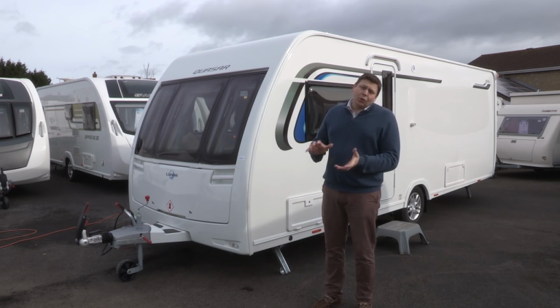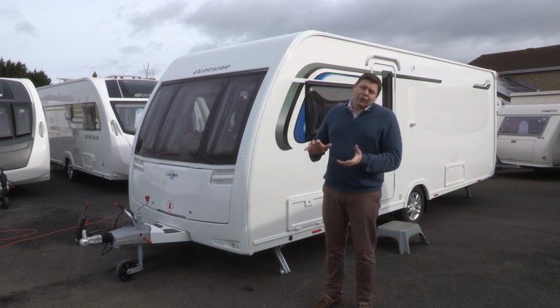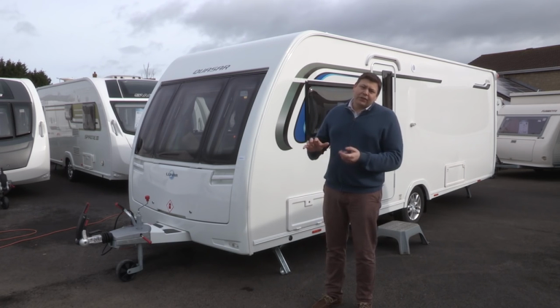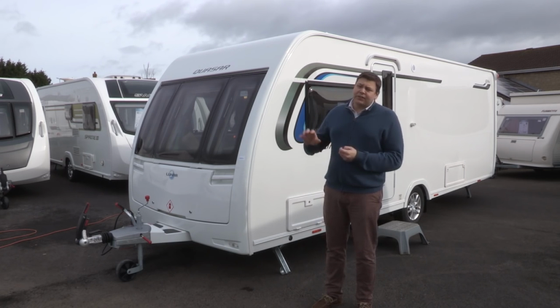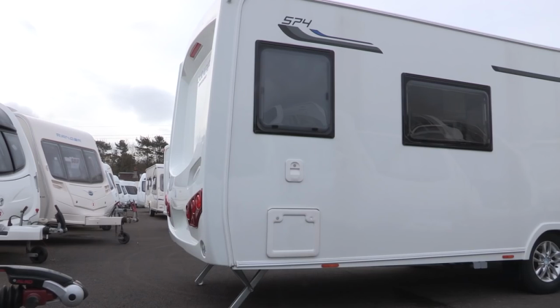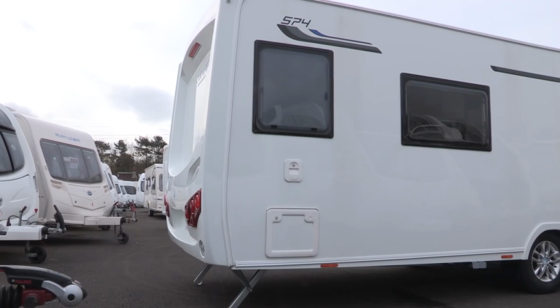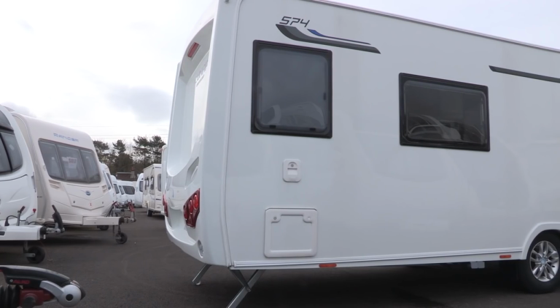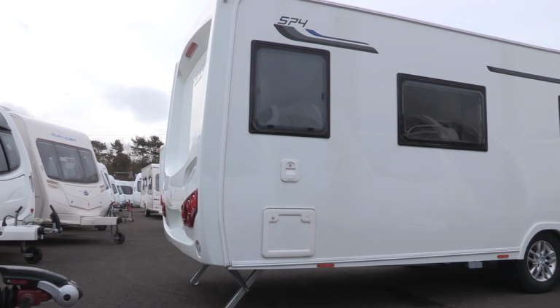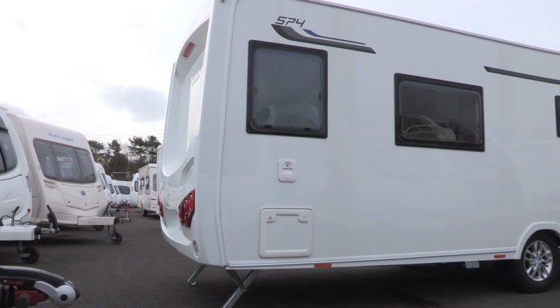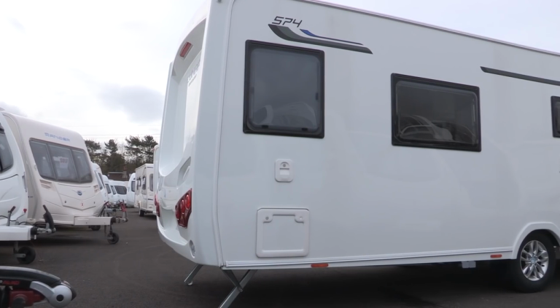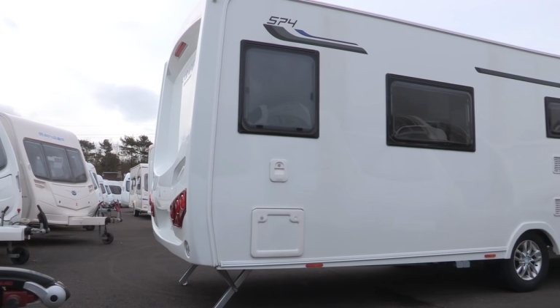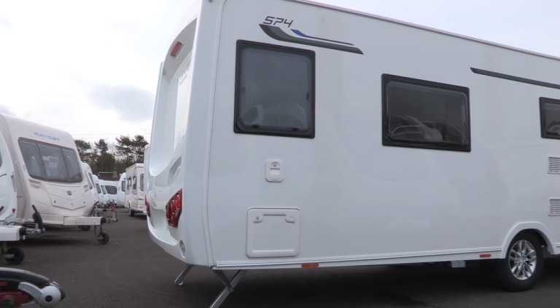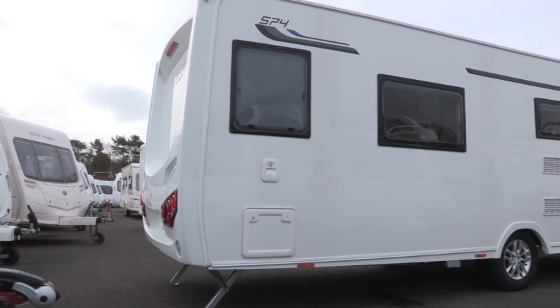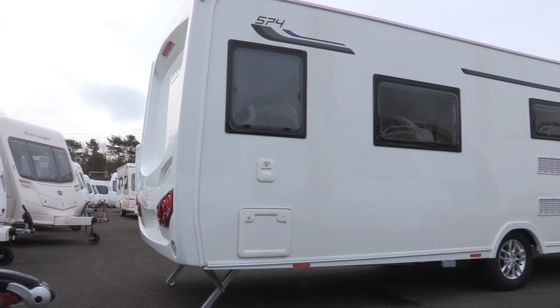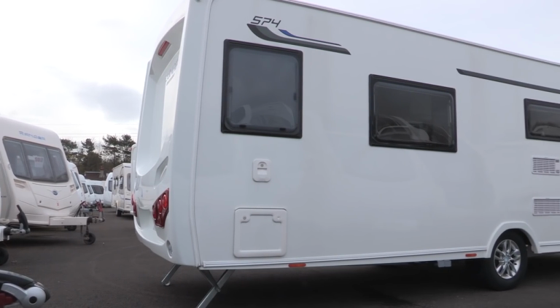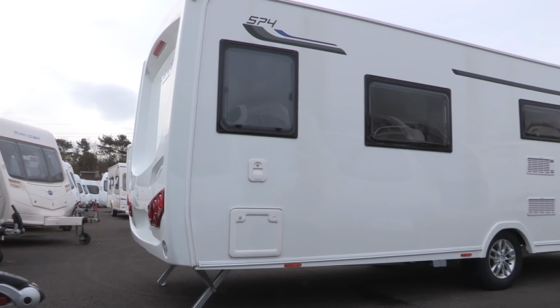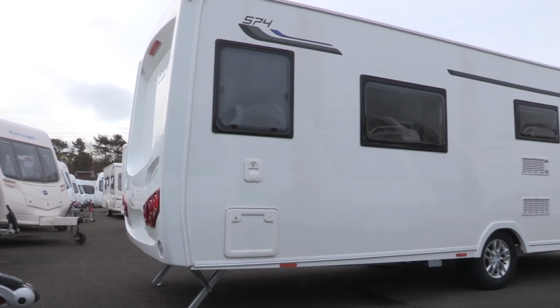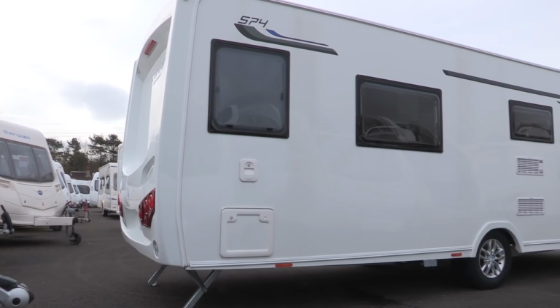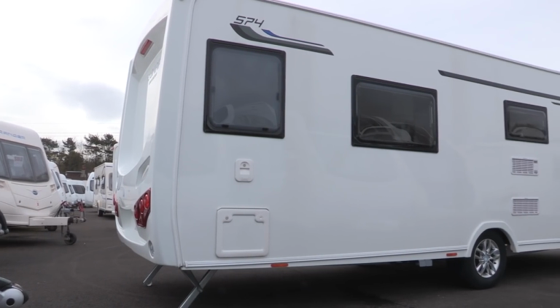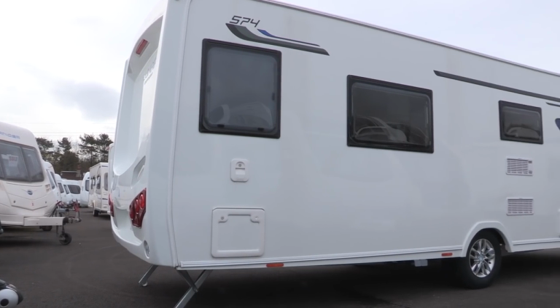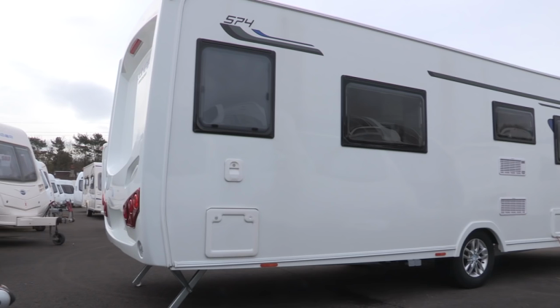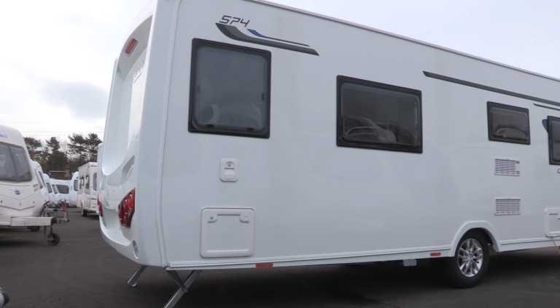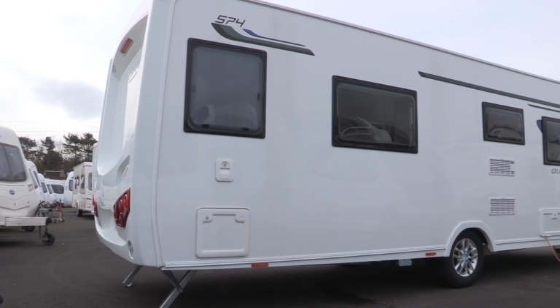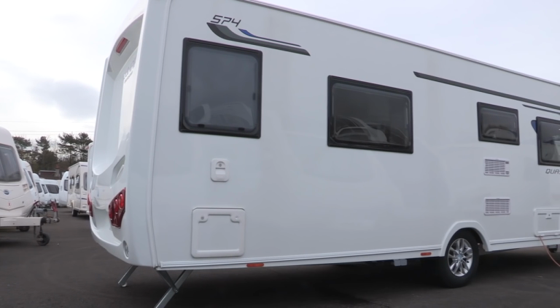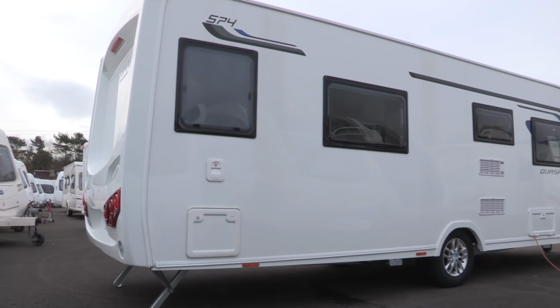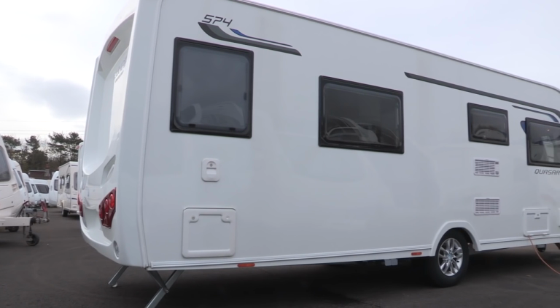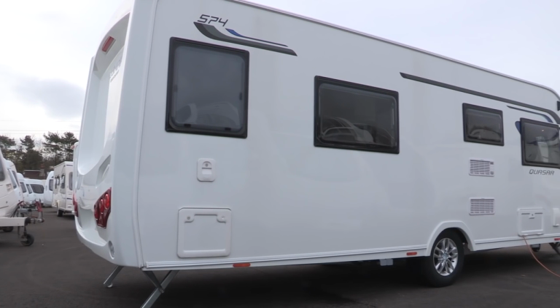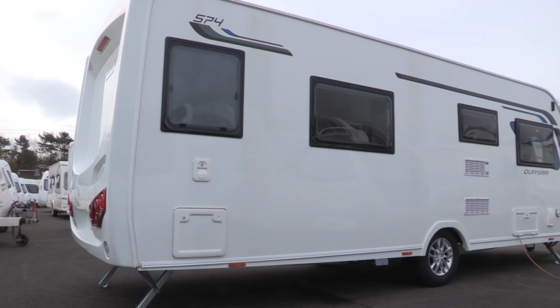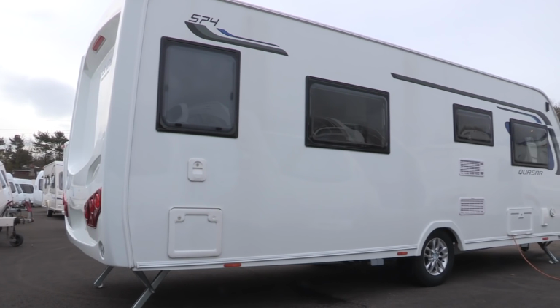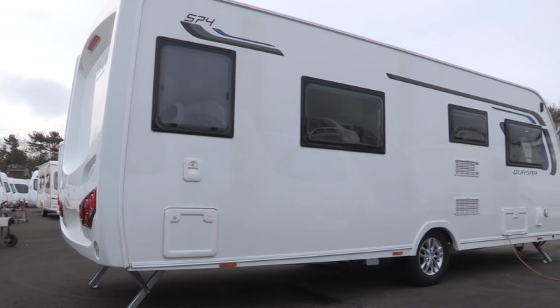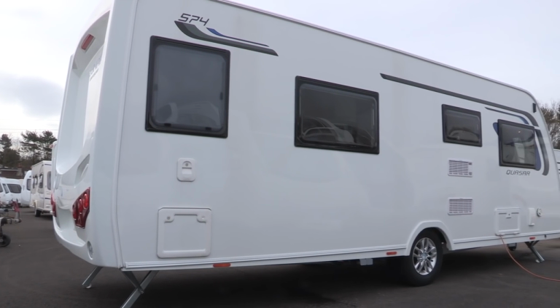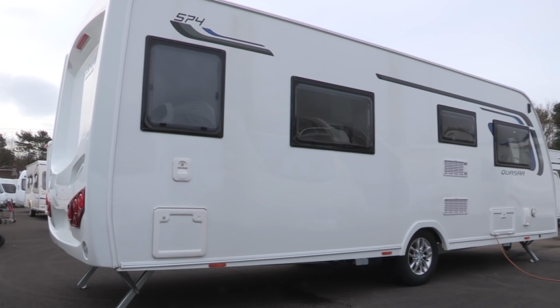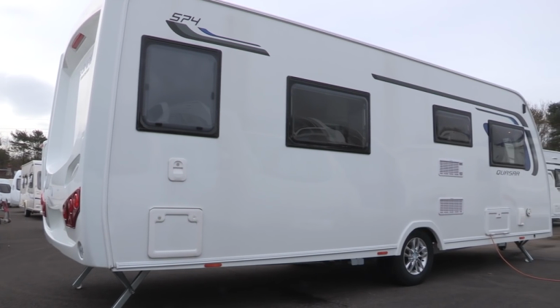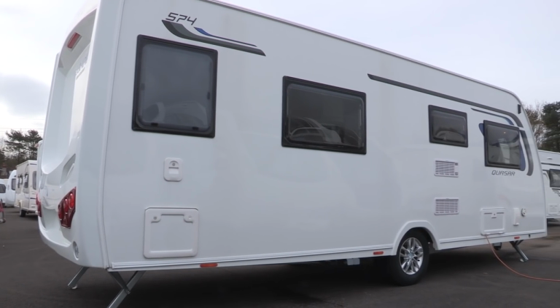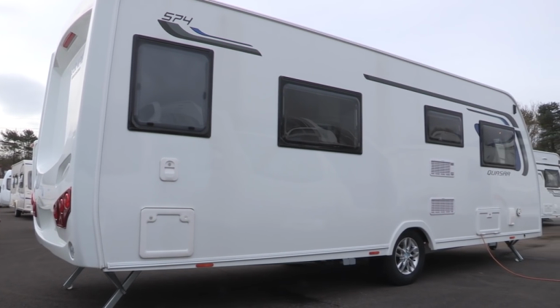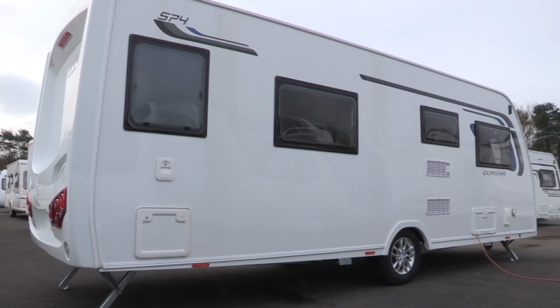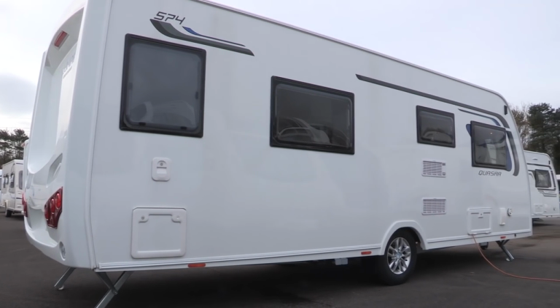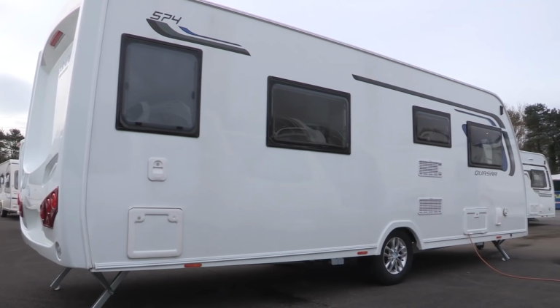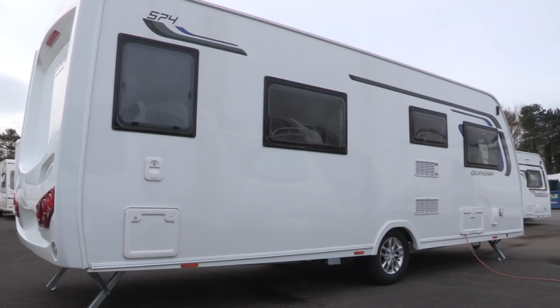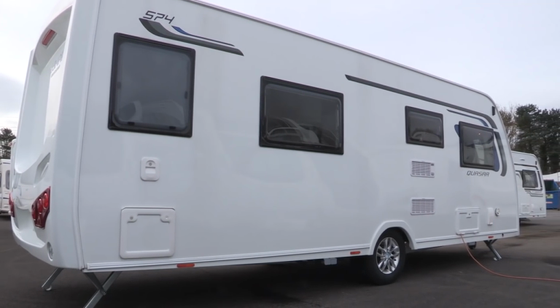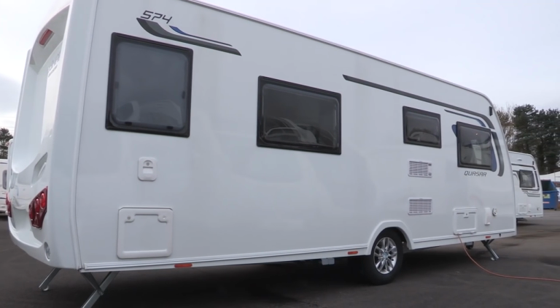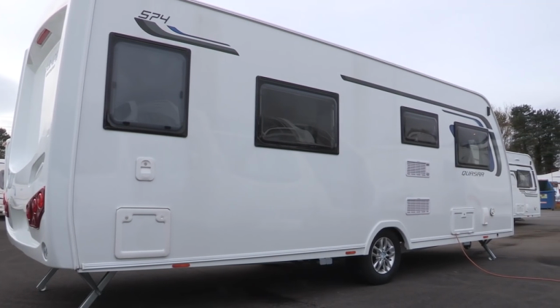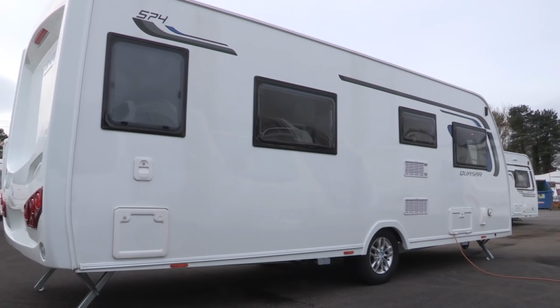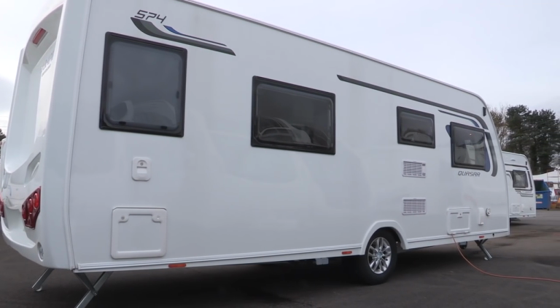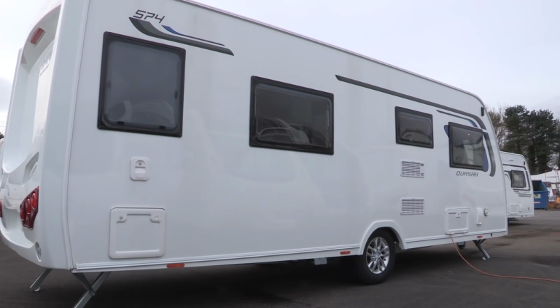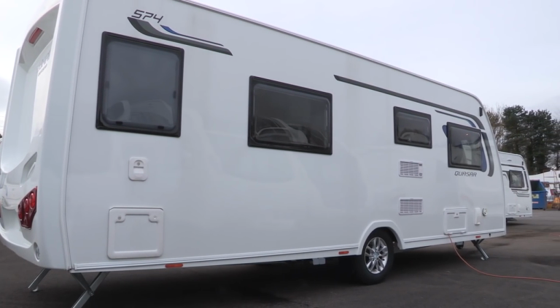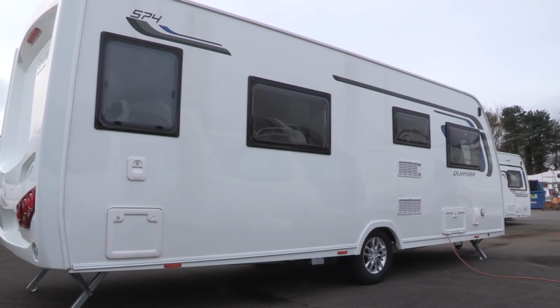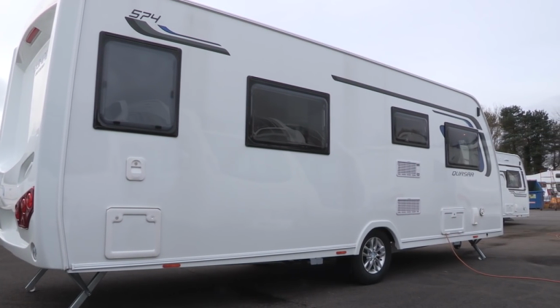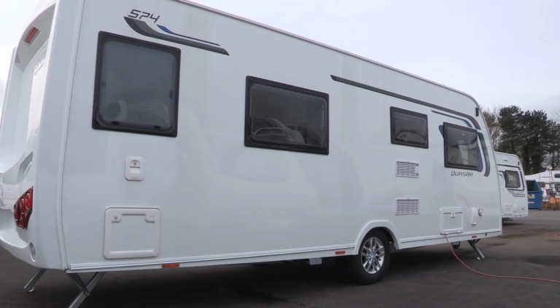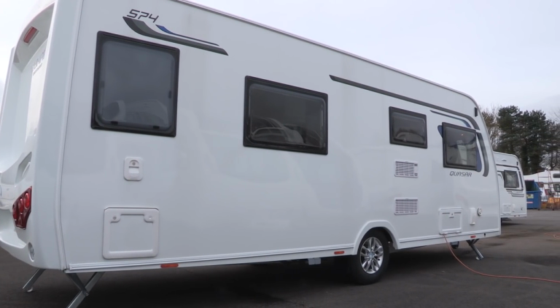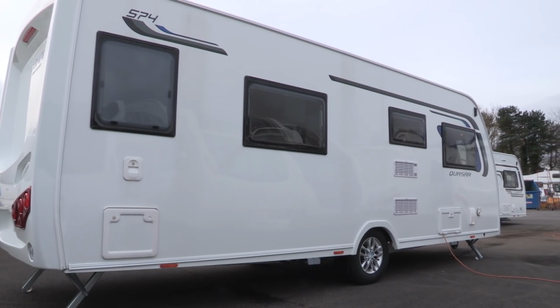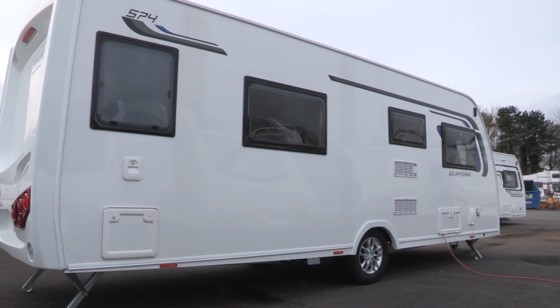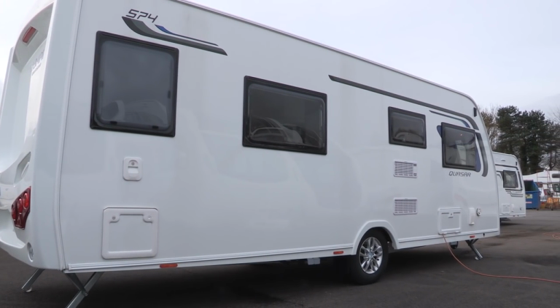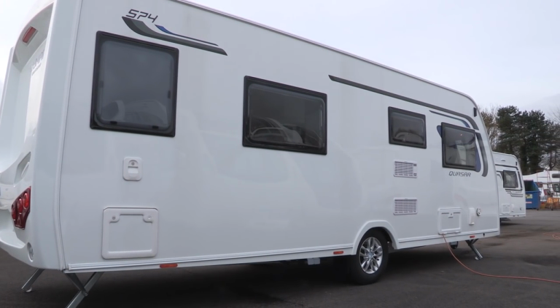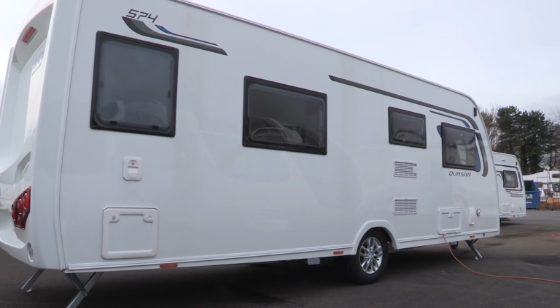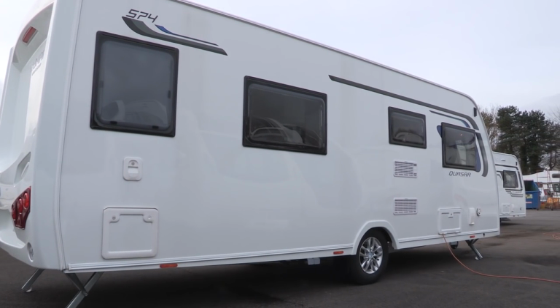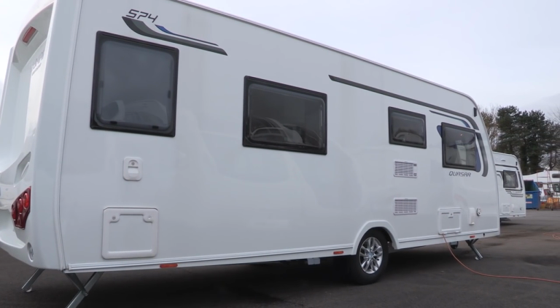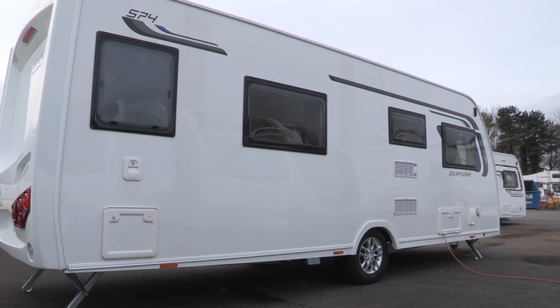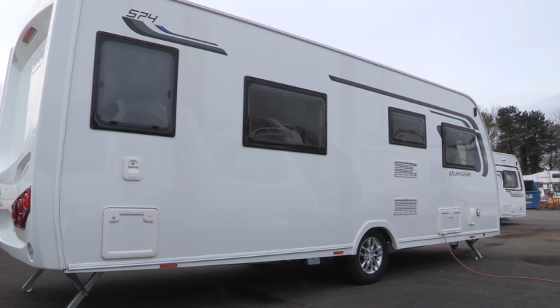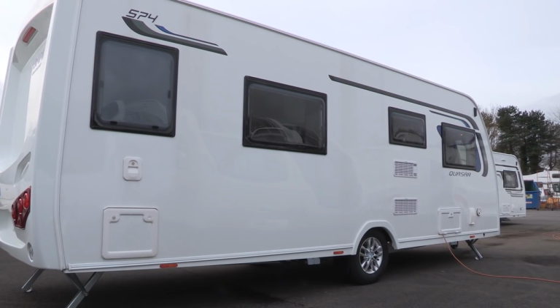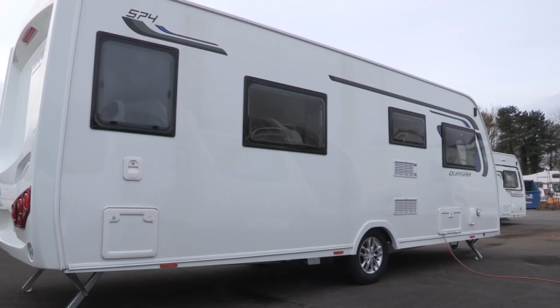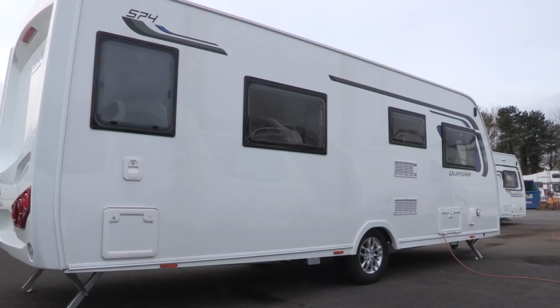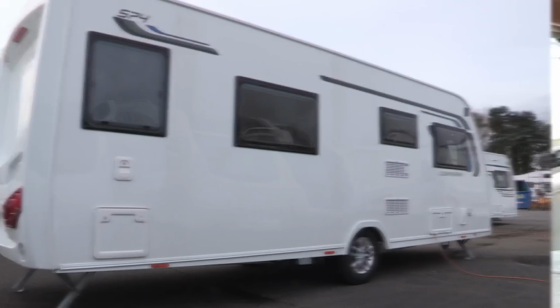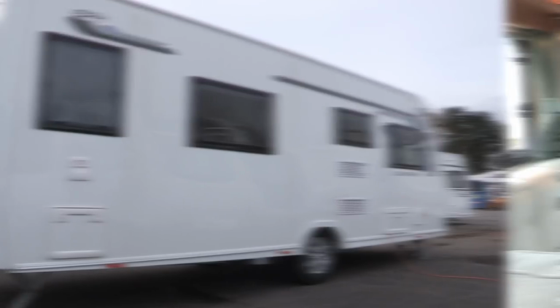As always with Luna, this caravan has been designed with caravanners in mind. All of the services are relegated to the offside of the van, so there'll be no wires to trip over in your awning and no cassettes to lug through it.